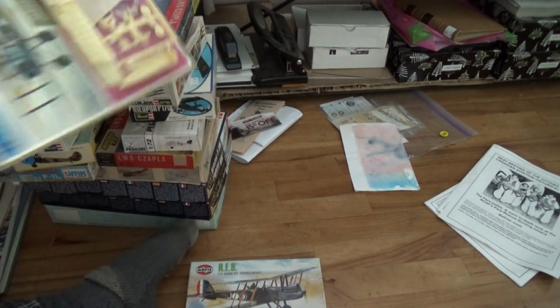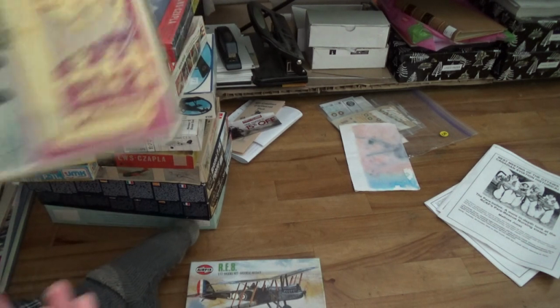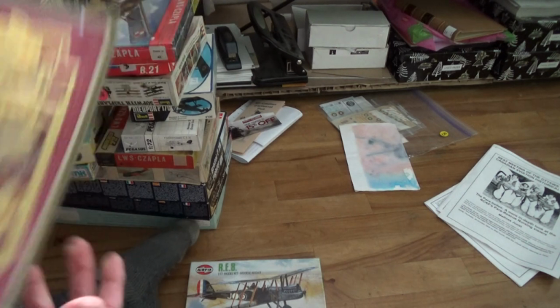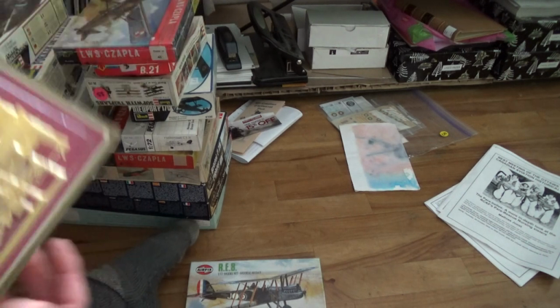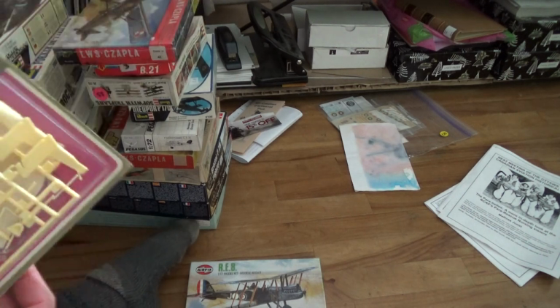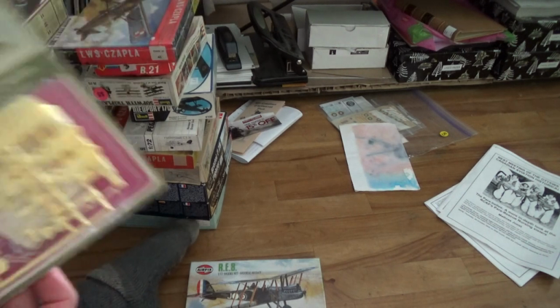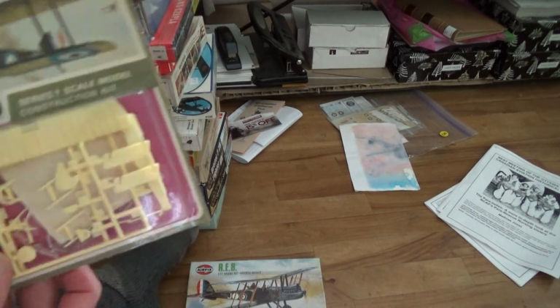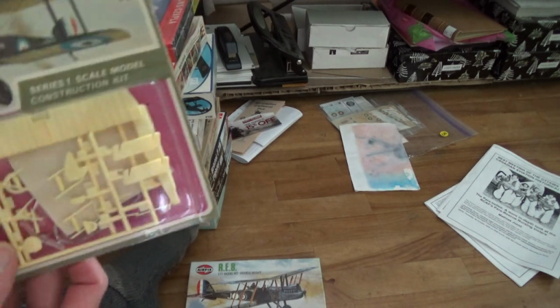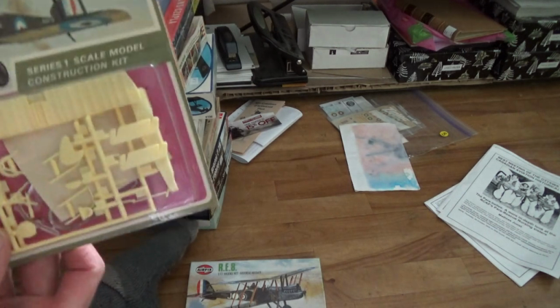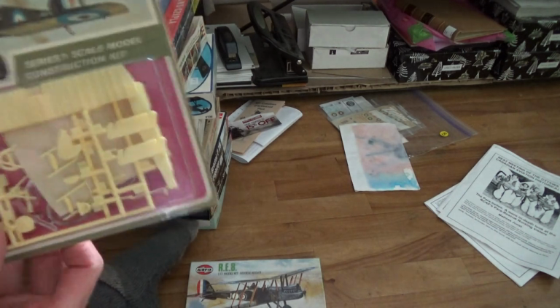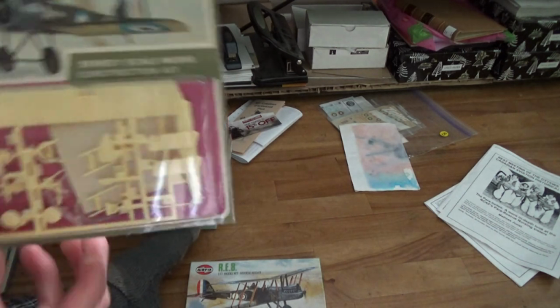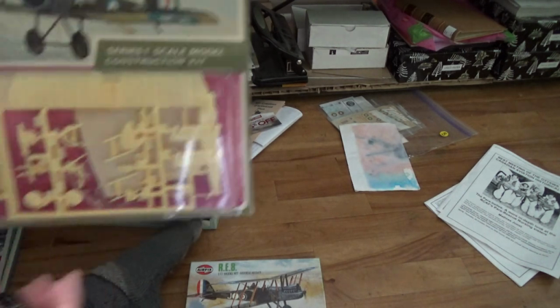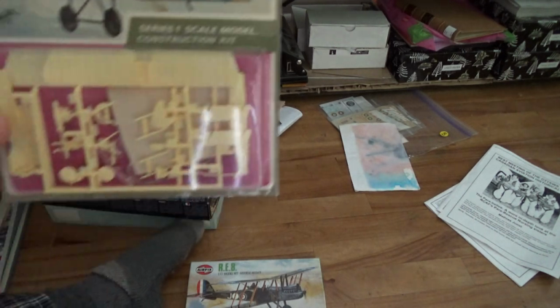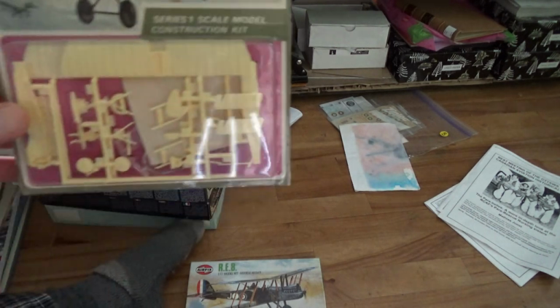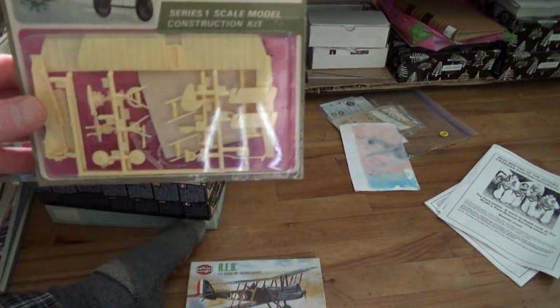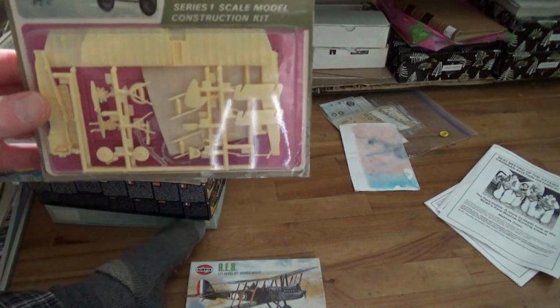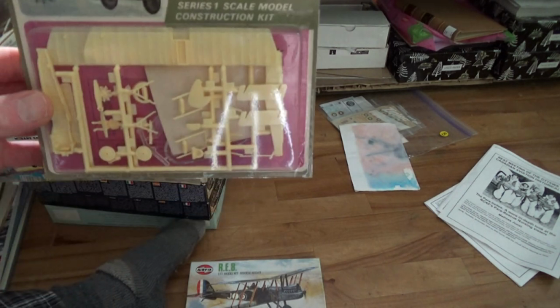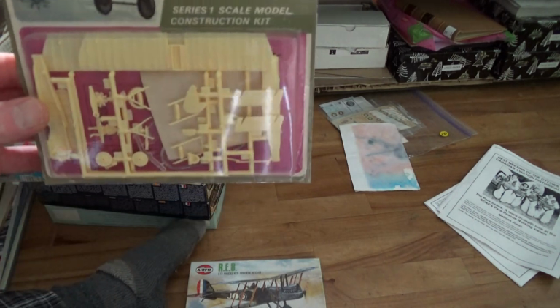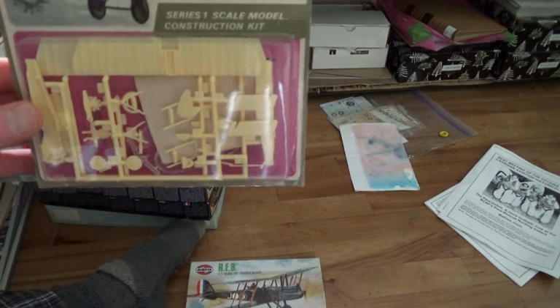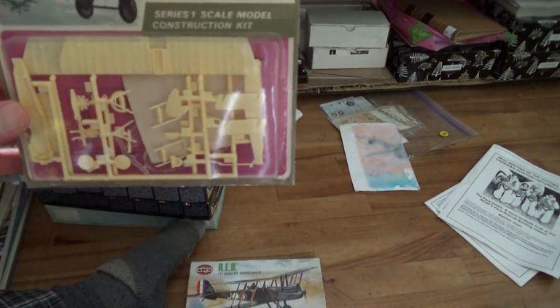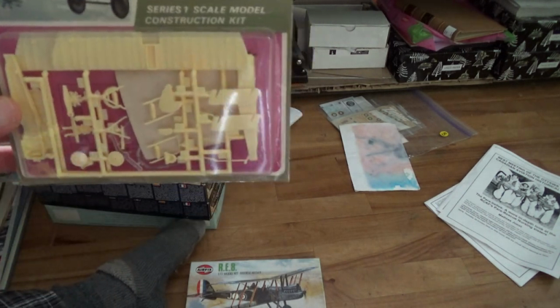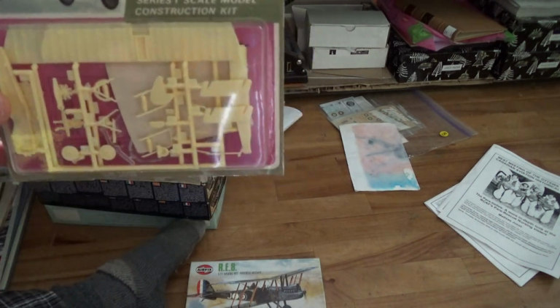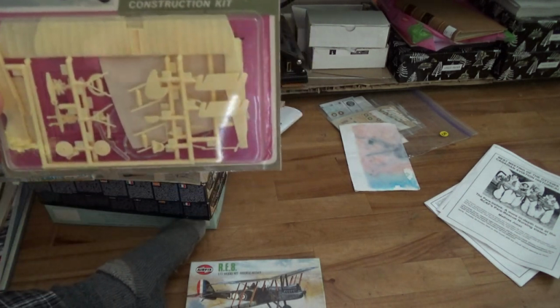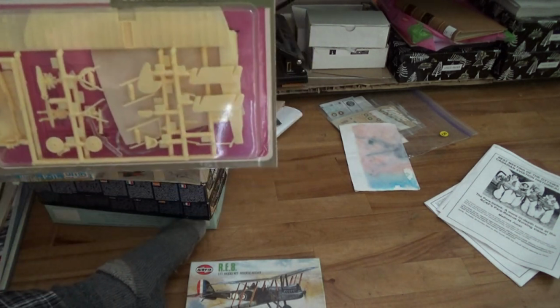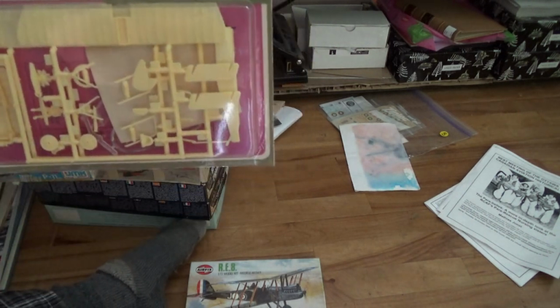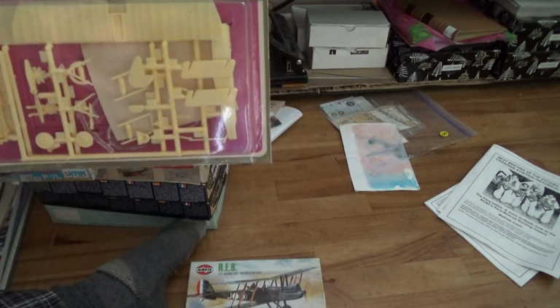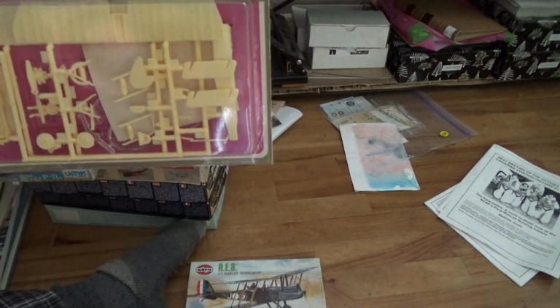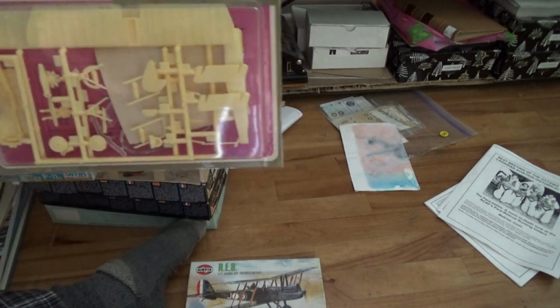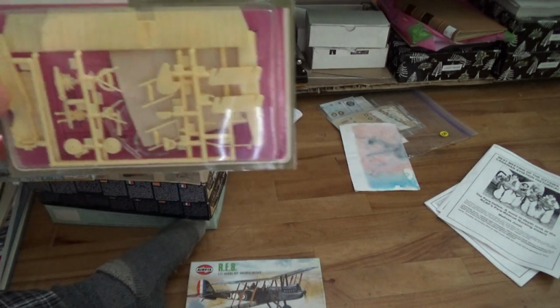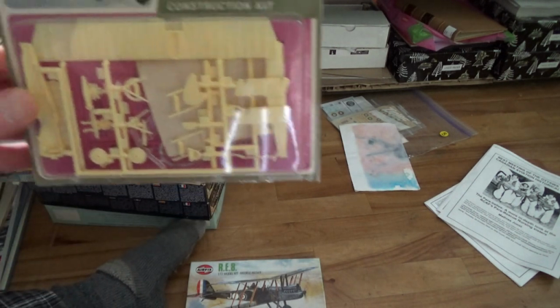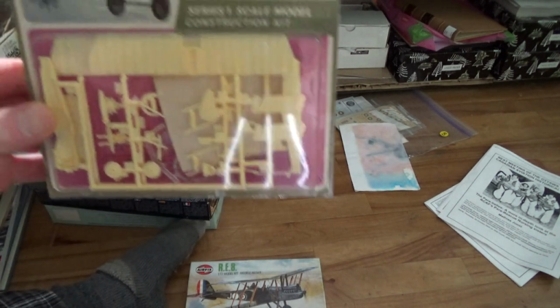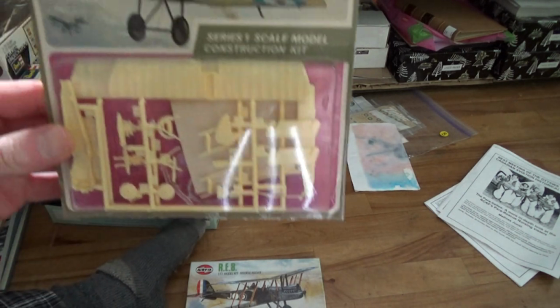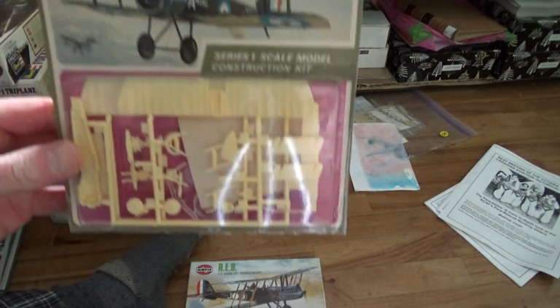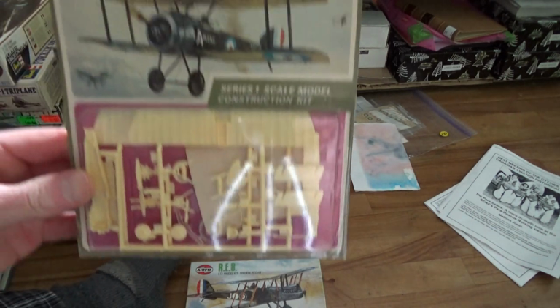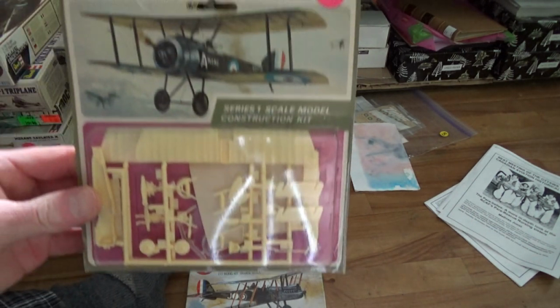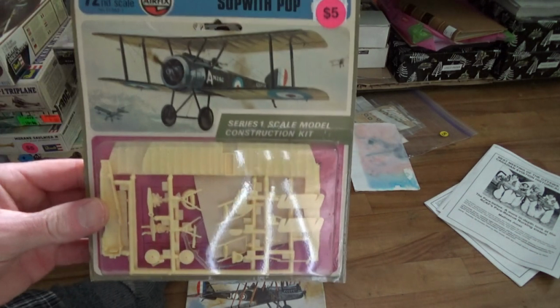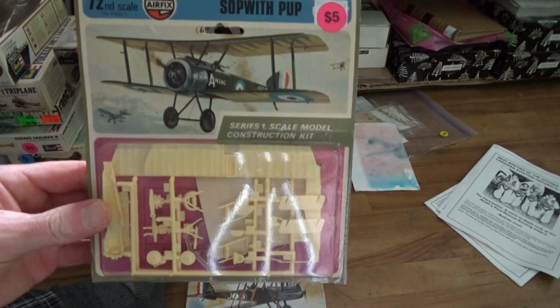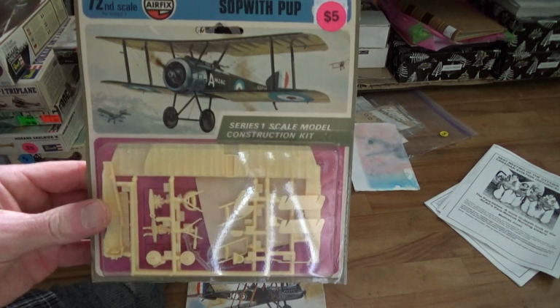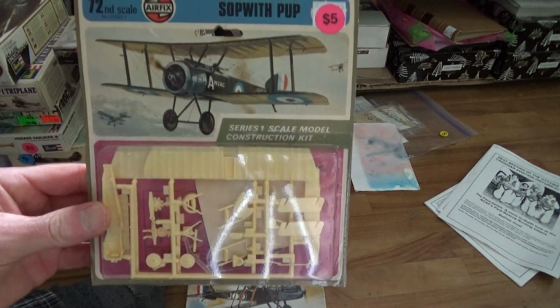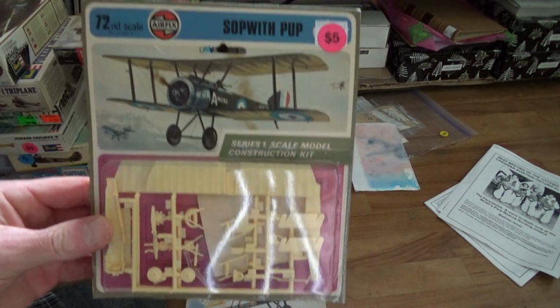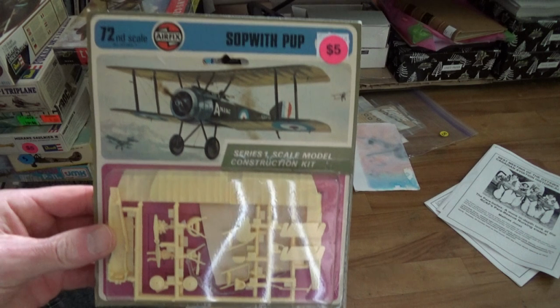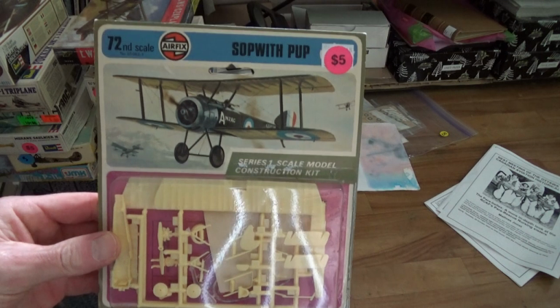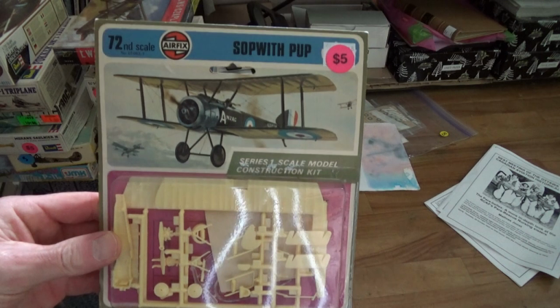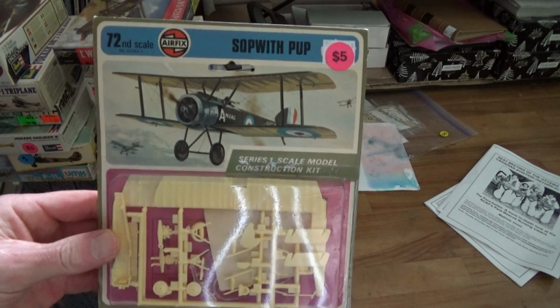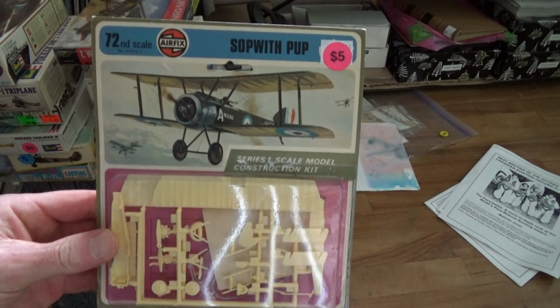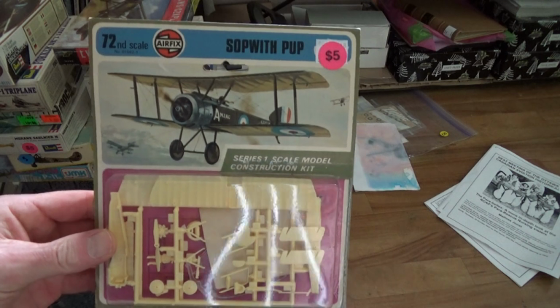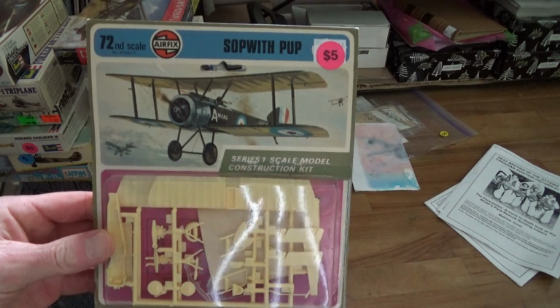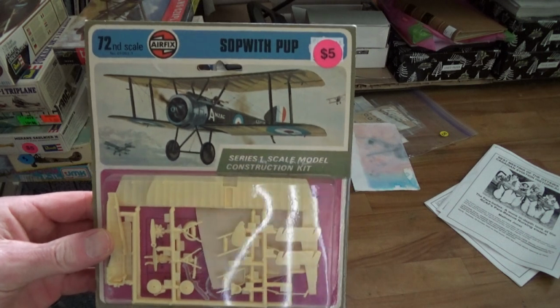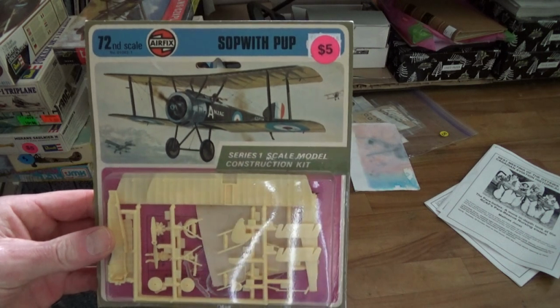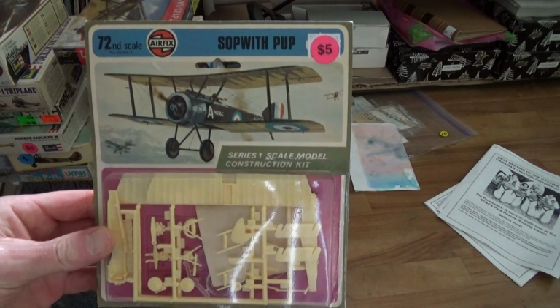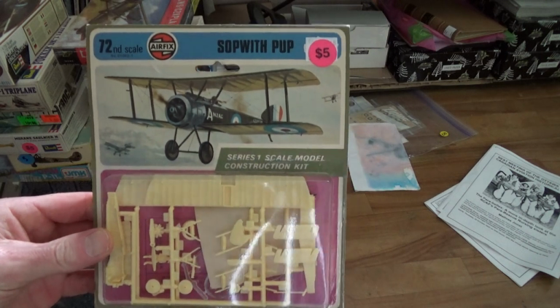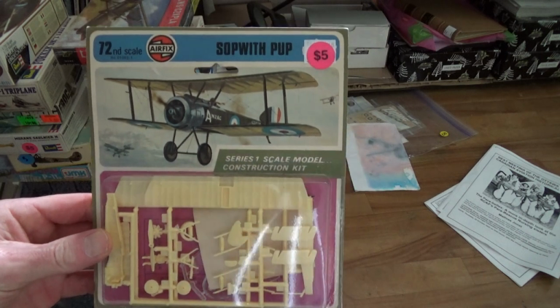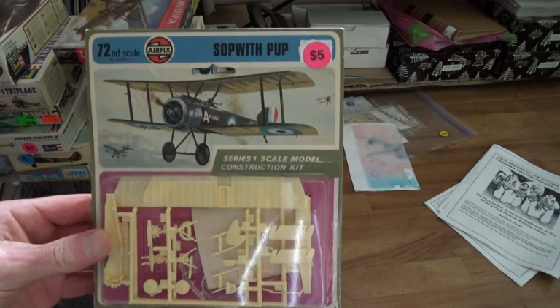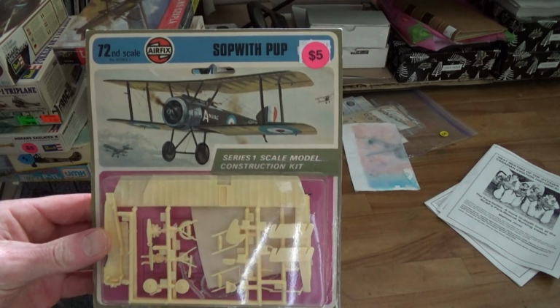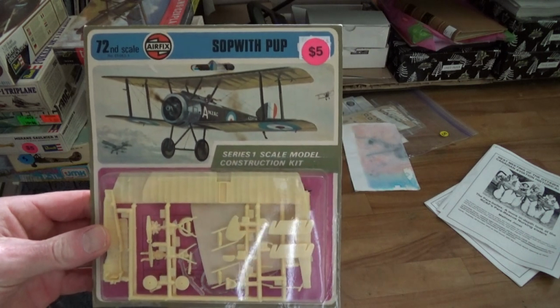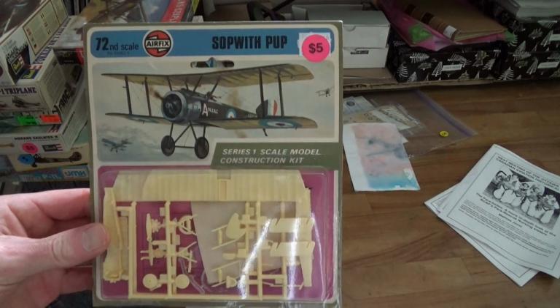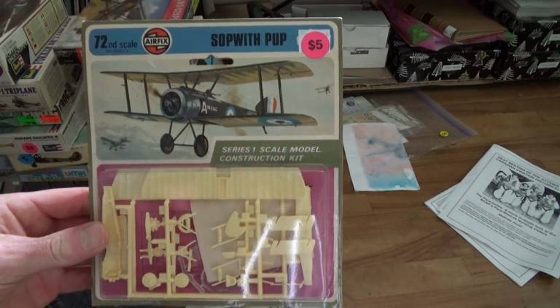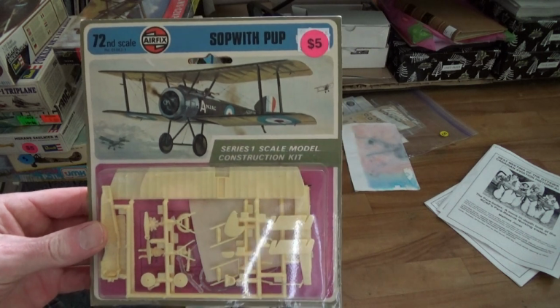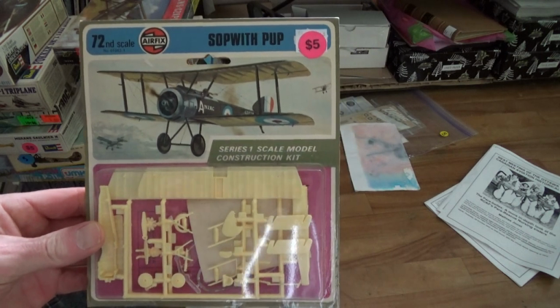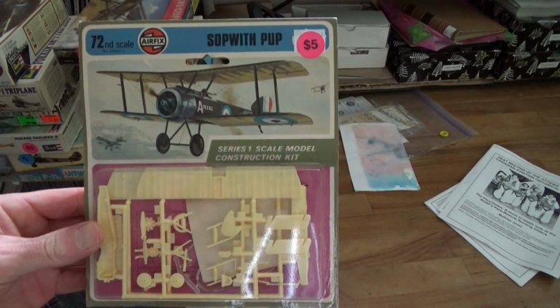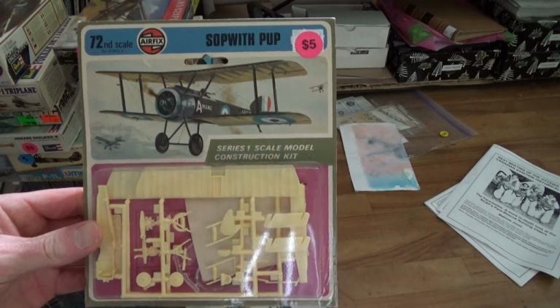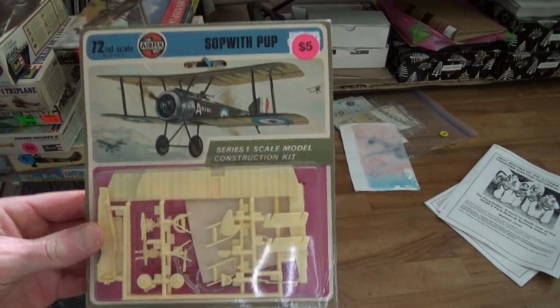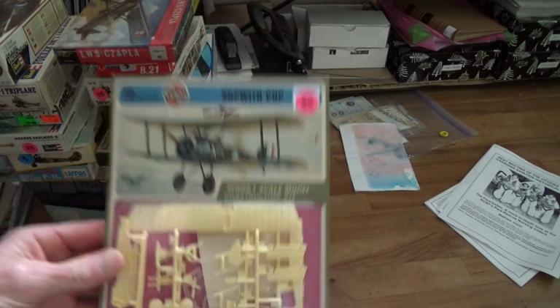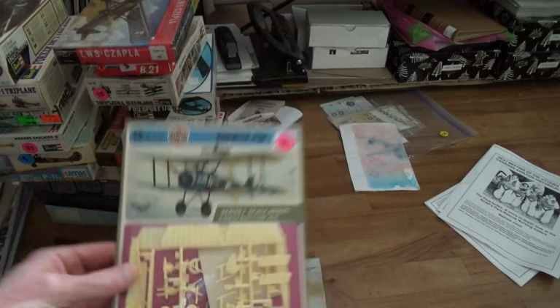Here's a Sopwith Pup. That looks pretty mellow to build.